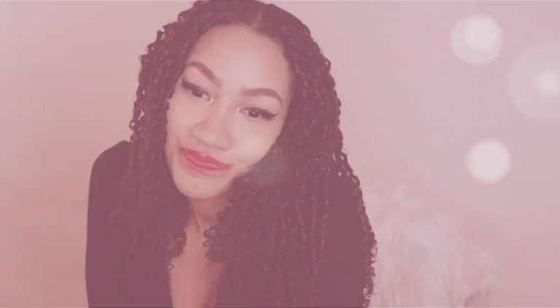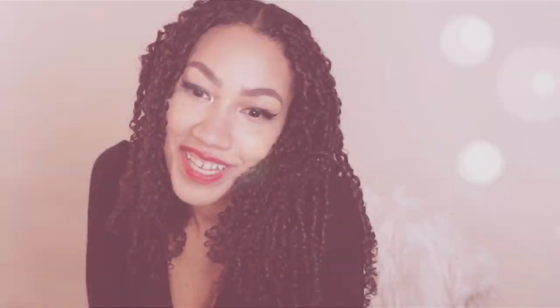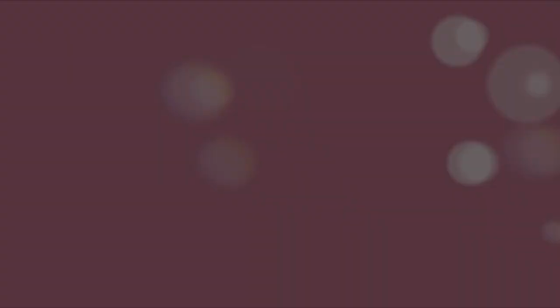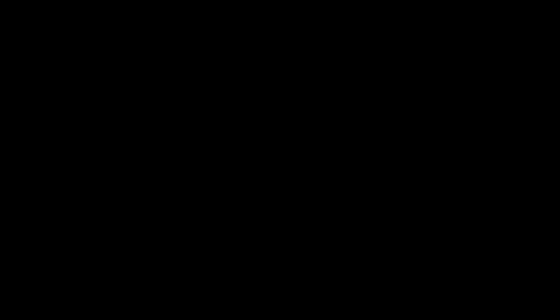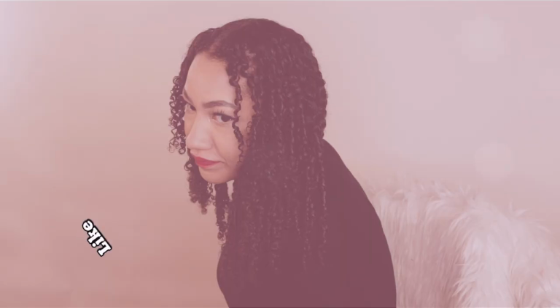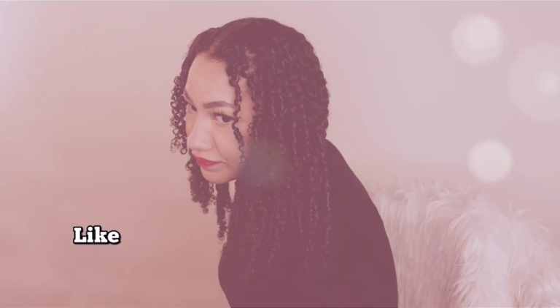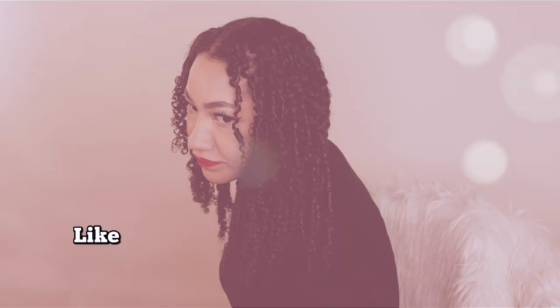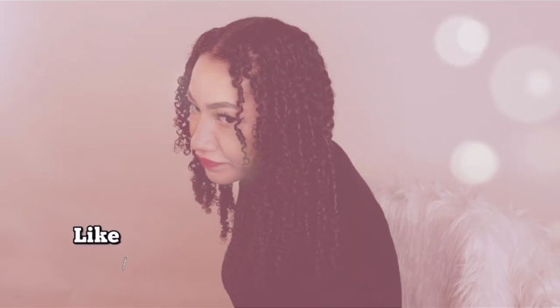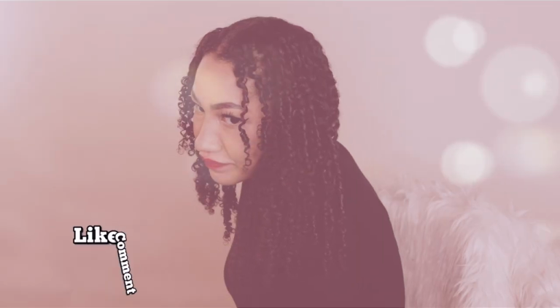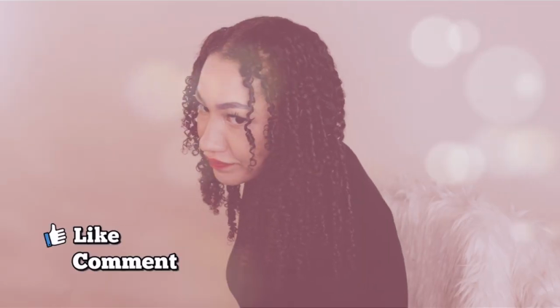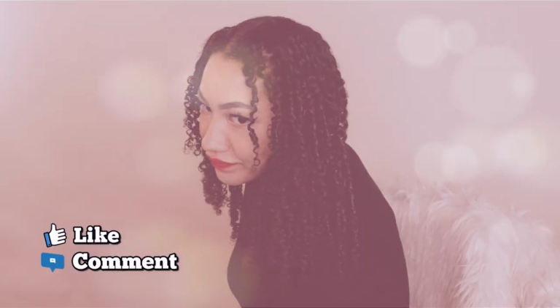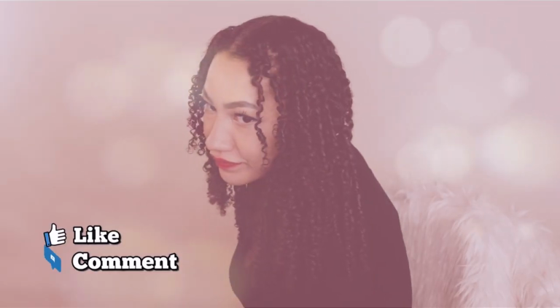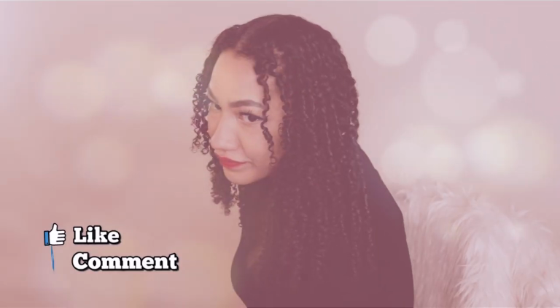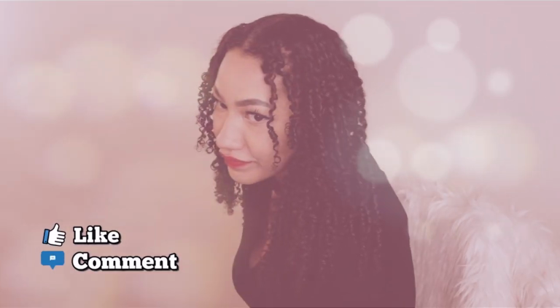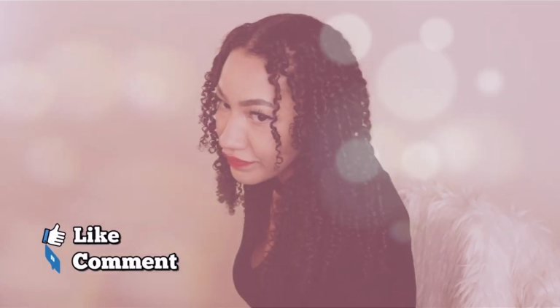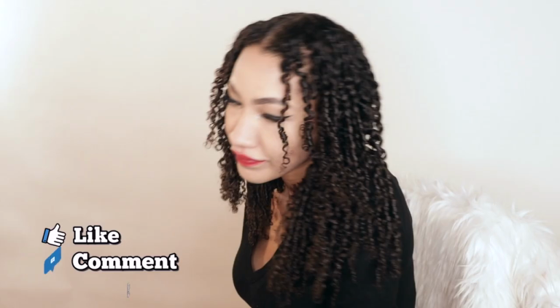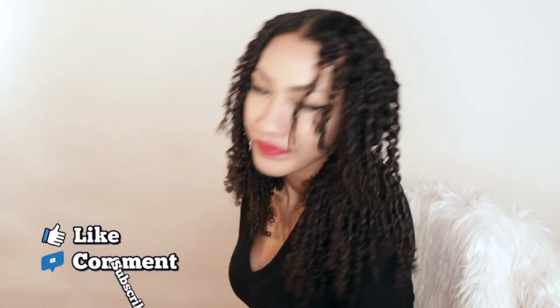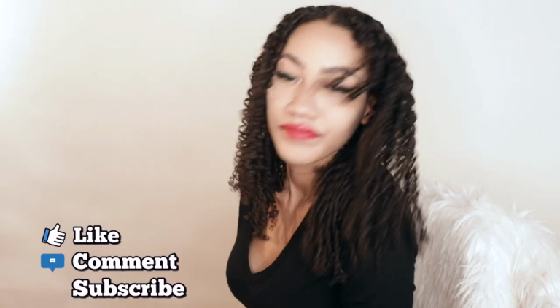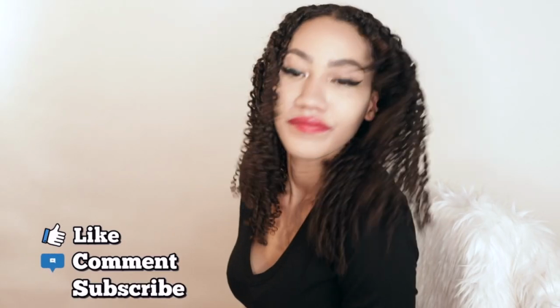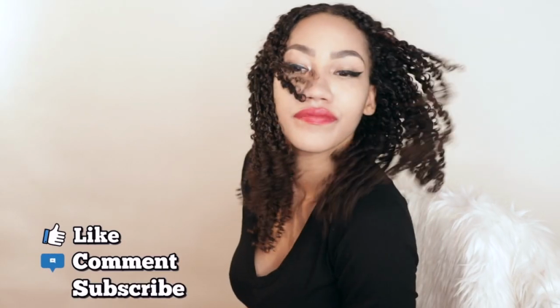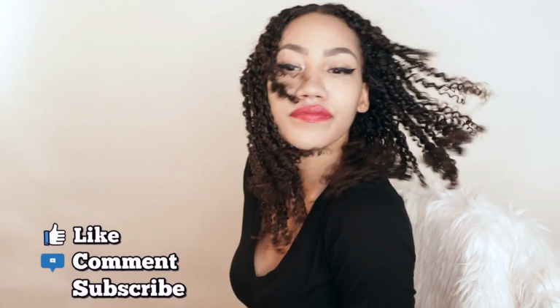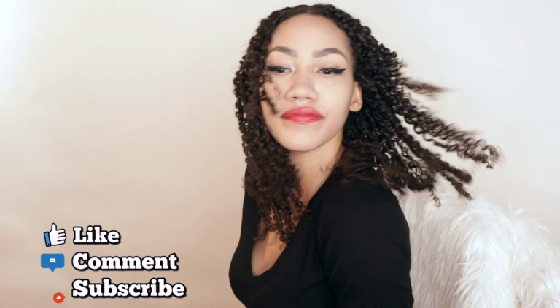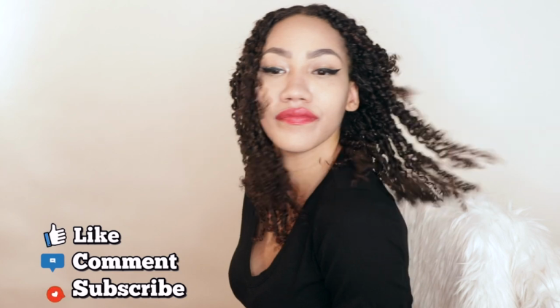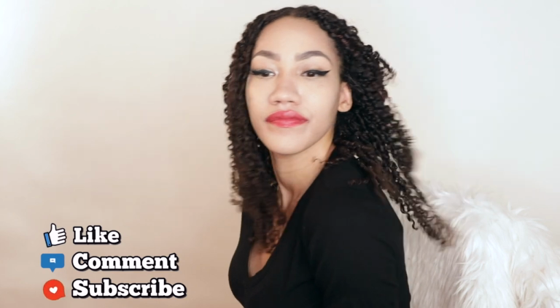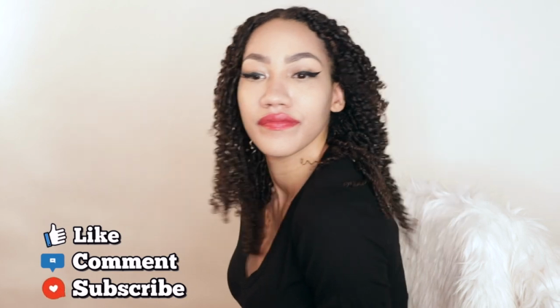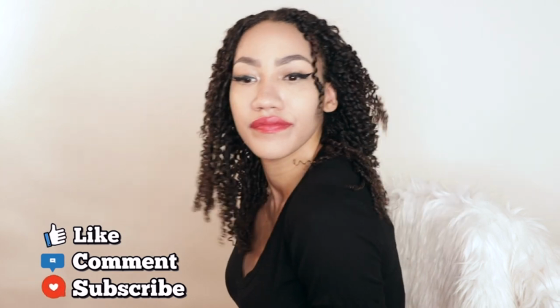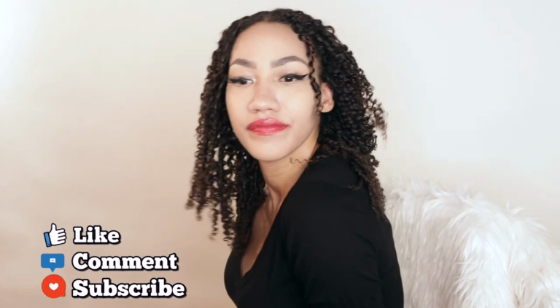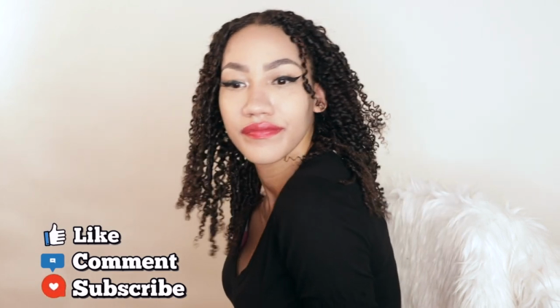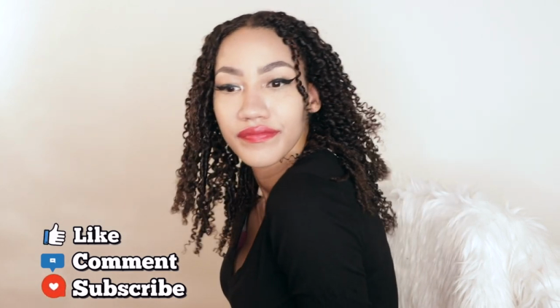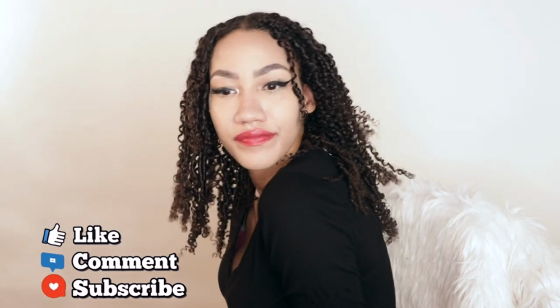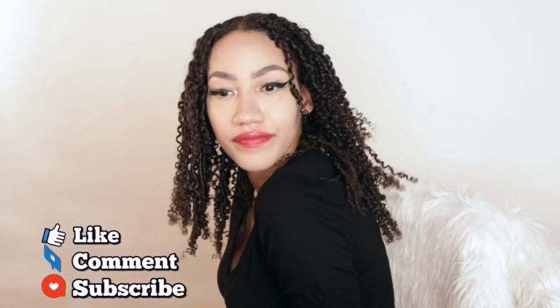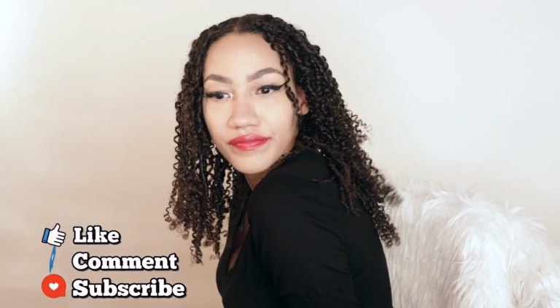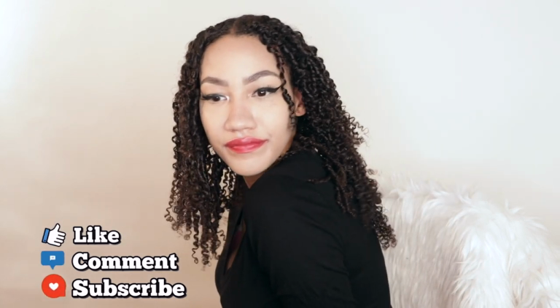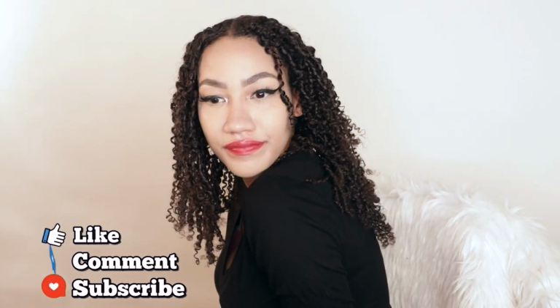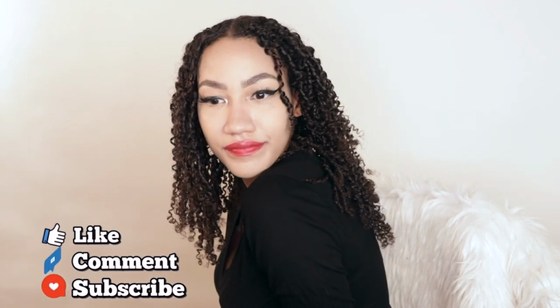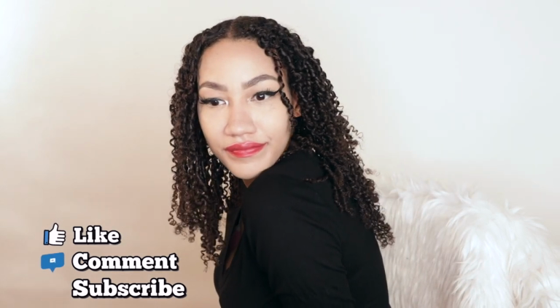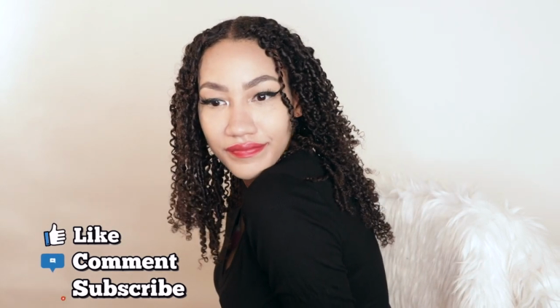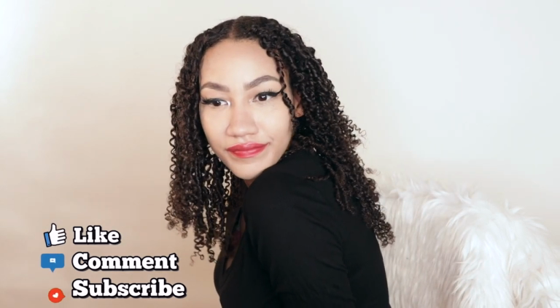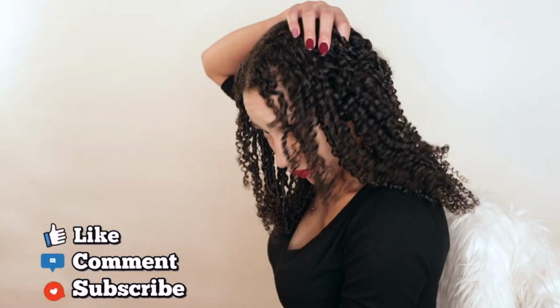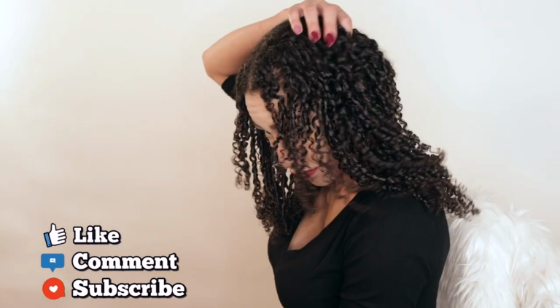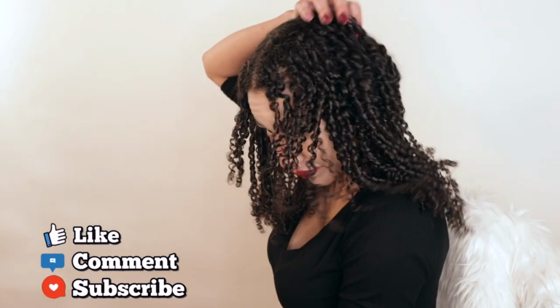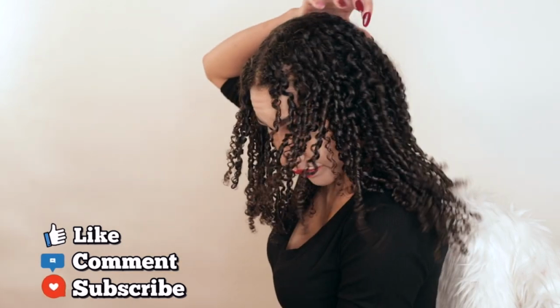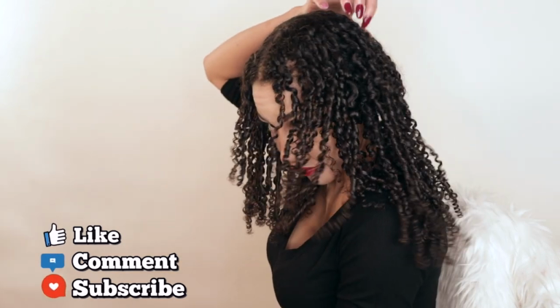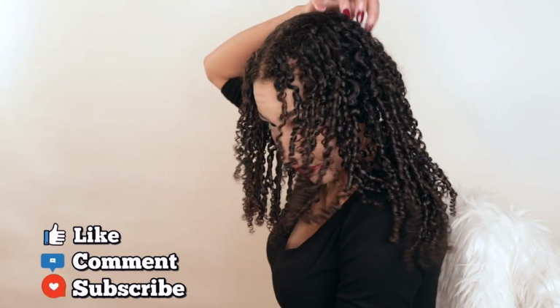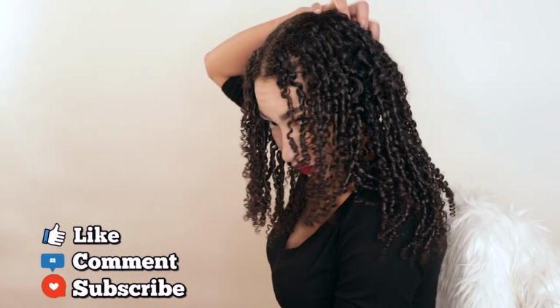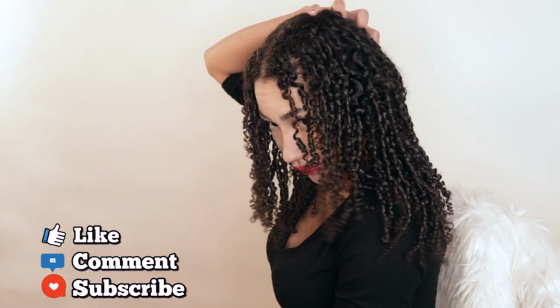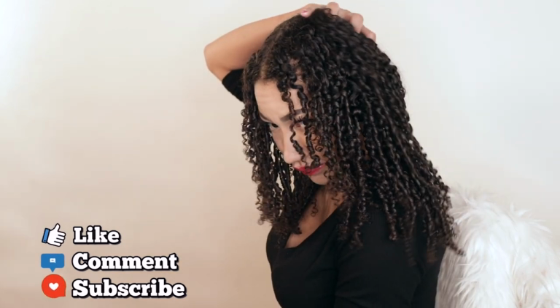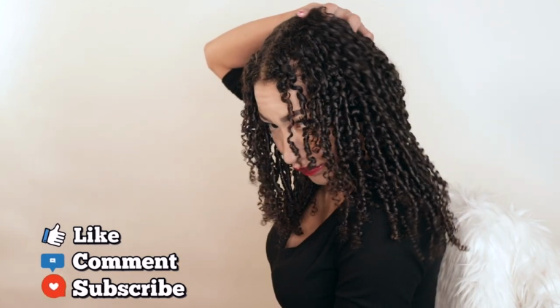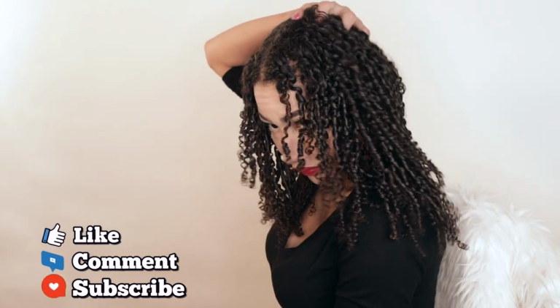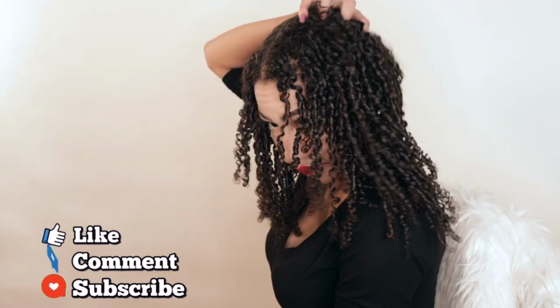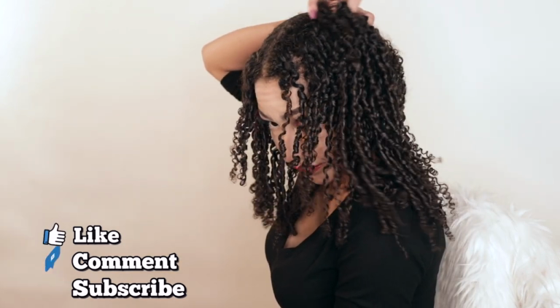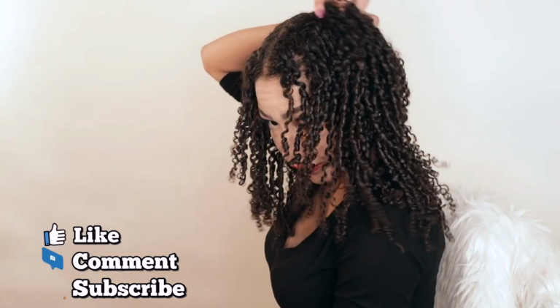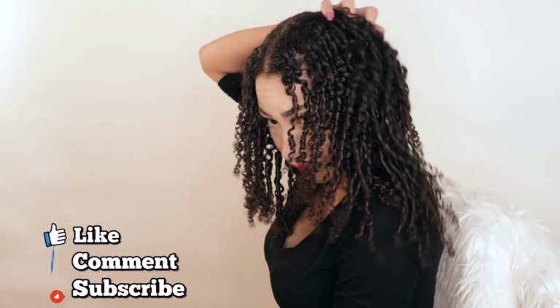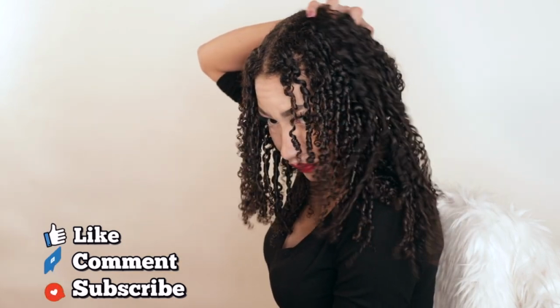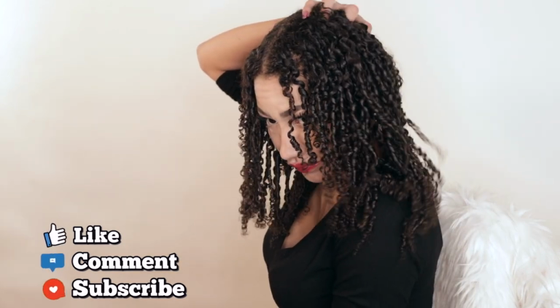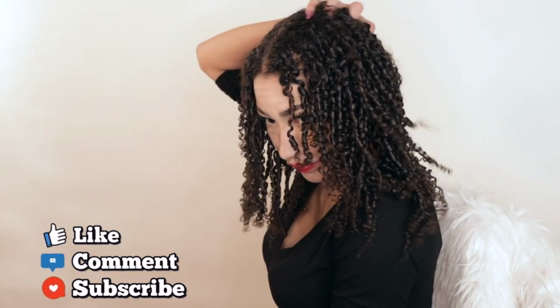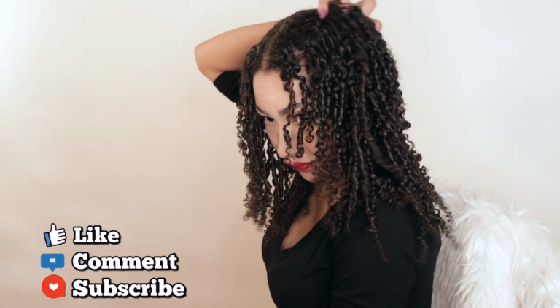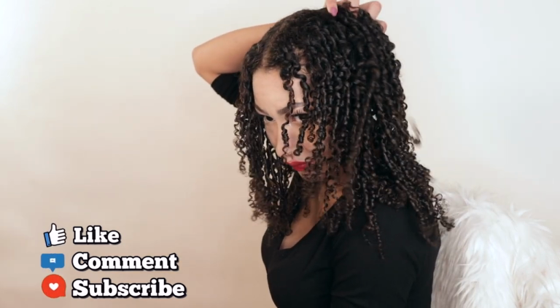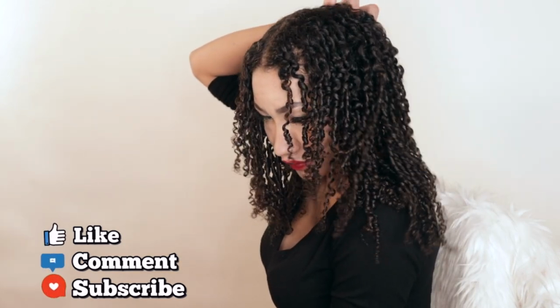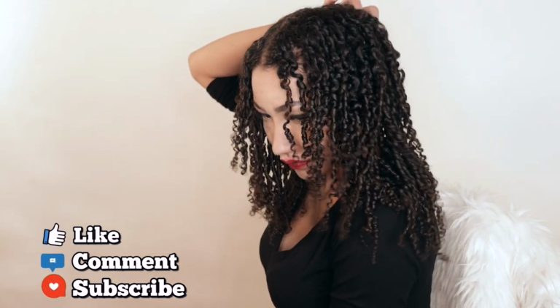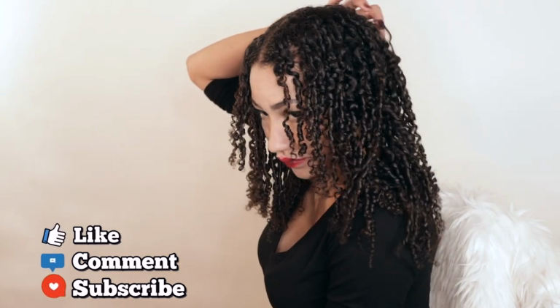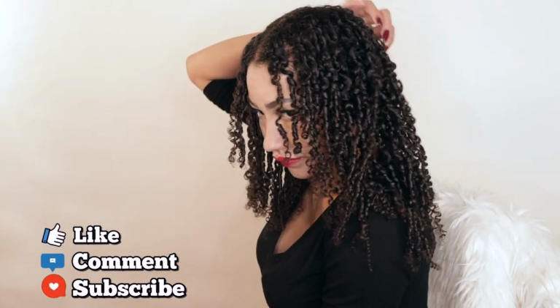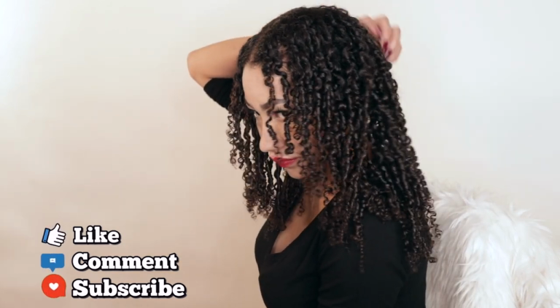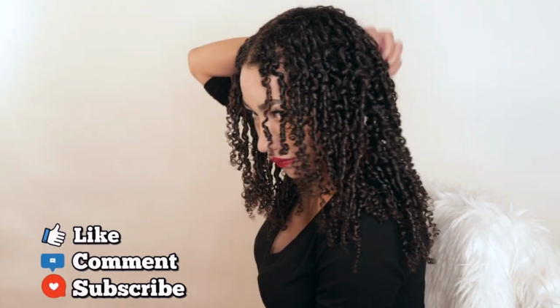Thank you guys for watching. Make sure that you like, comment, and subscribe — and definitely try this twist out!